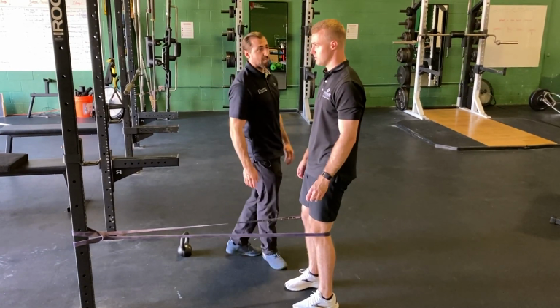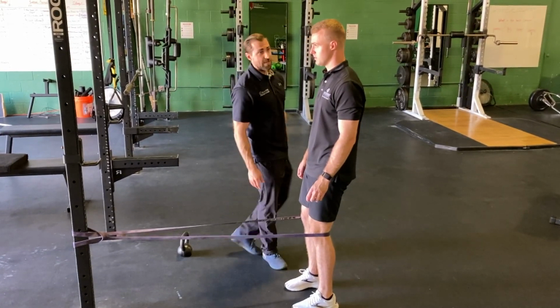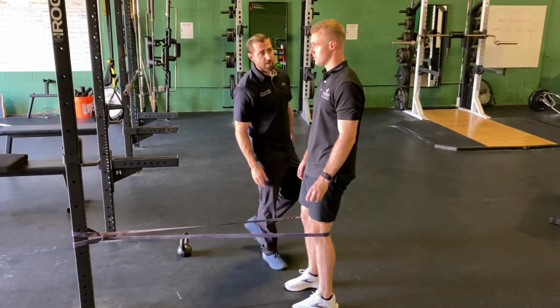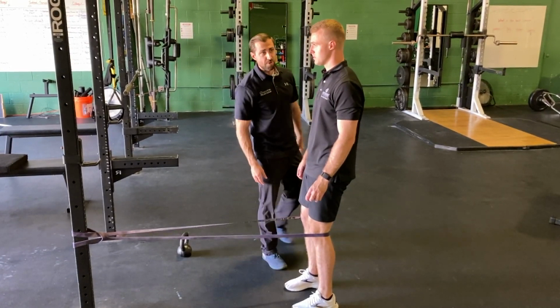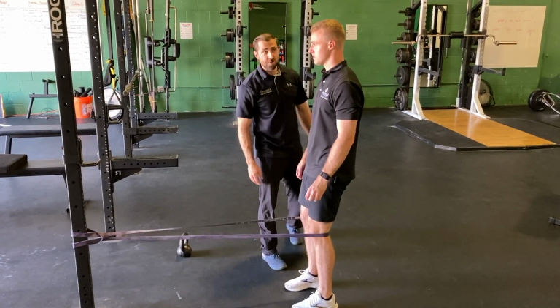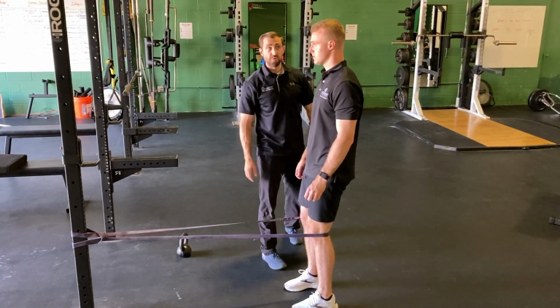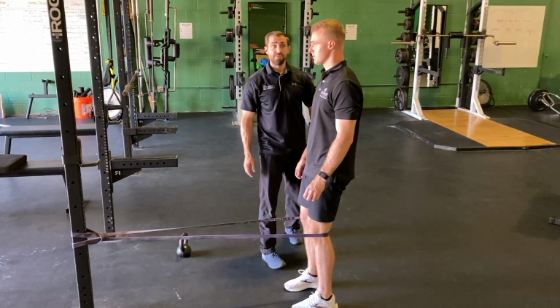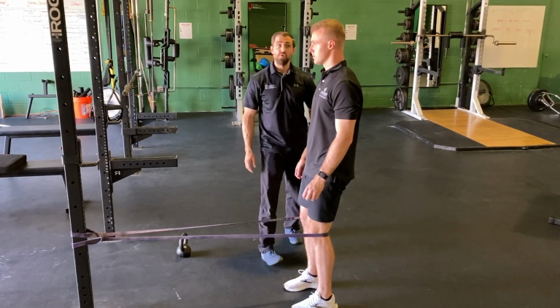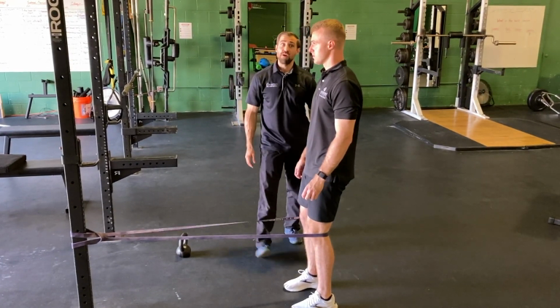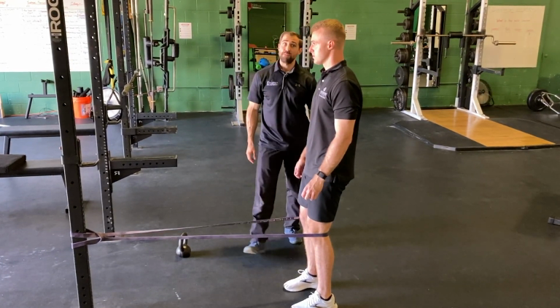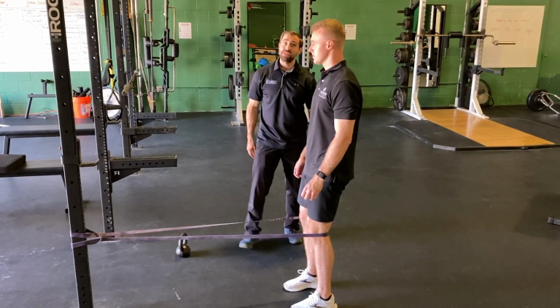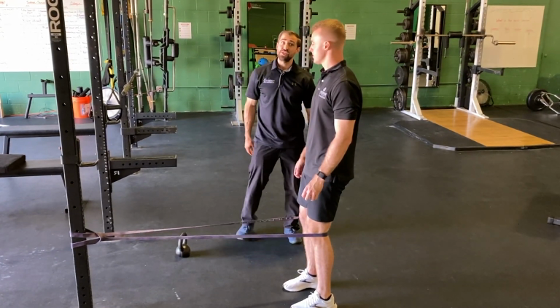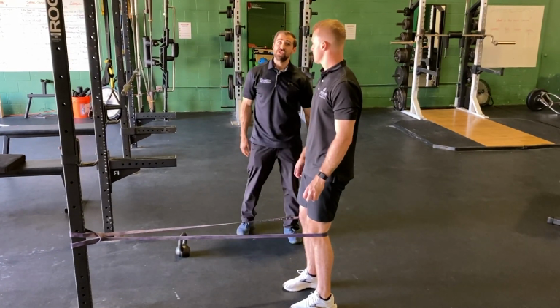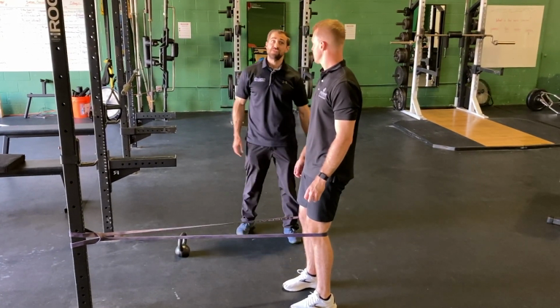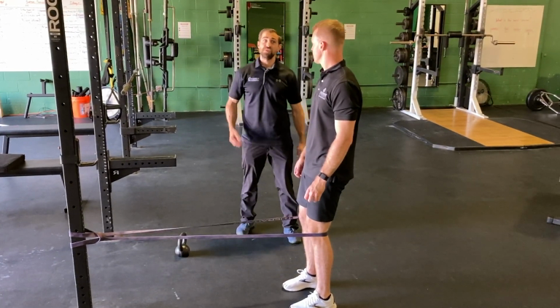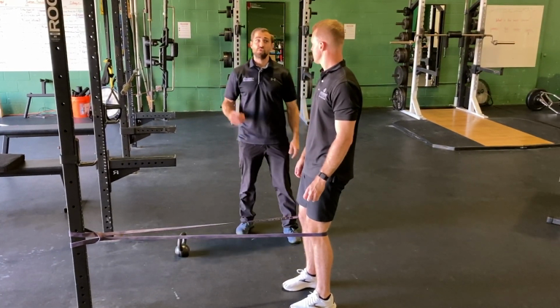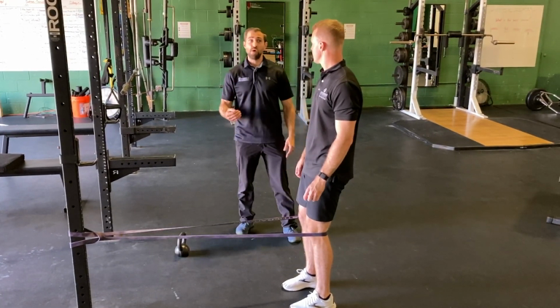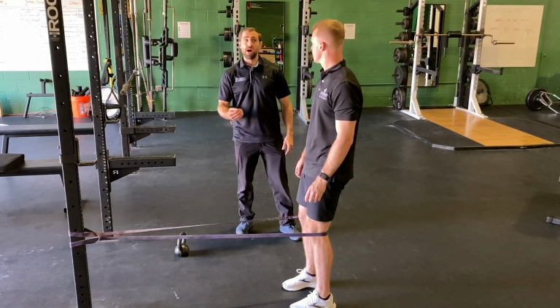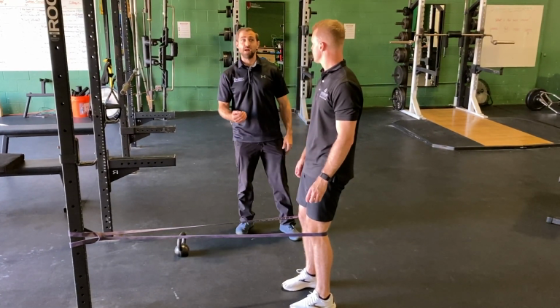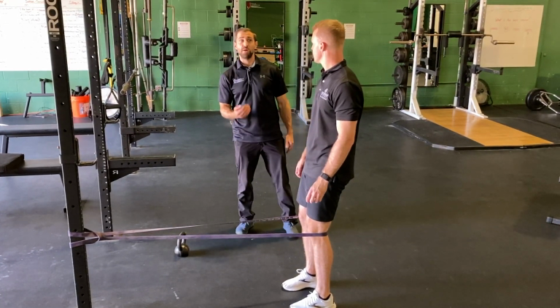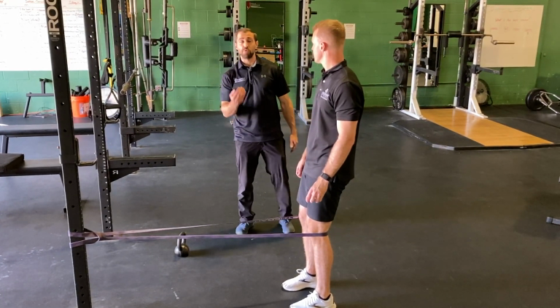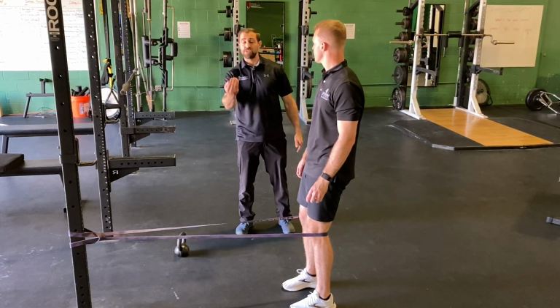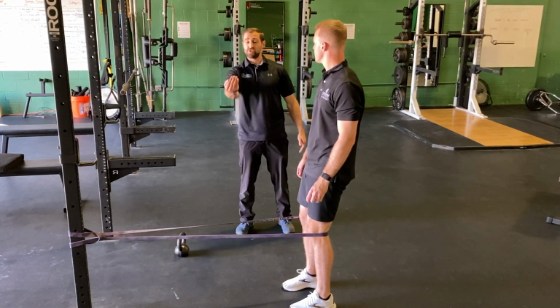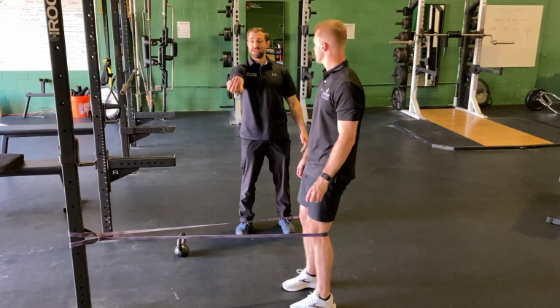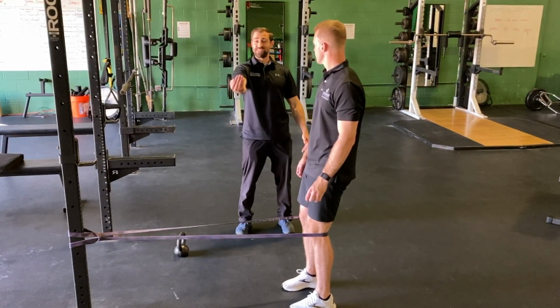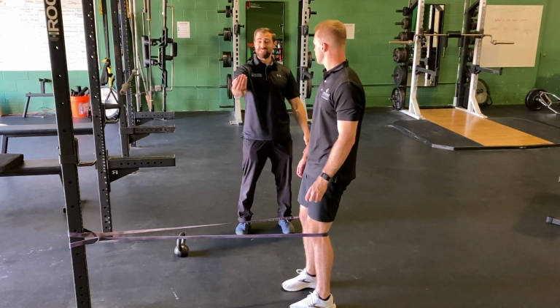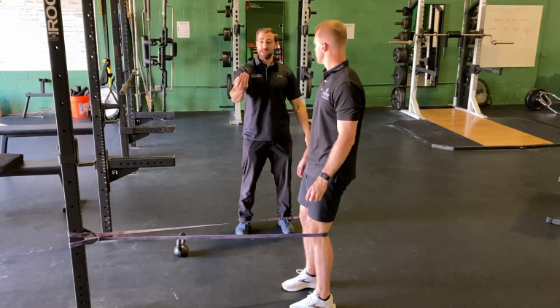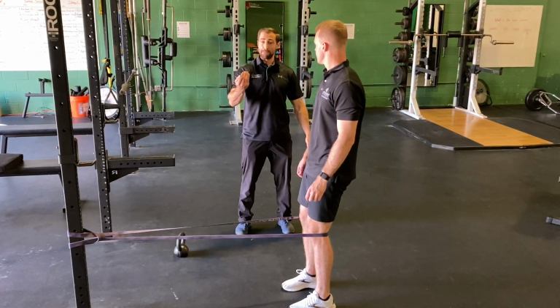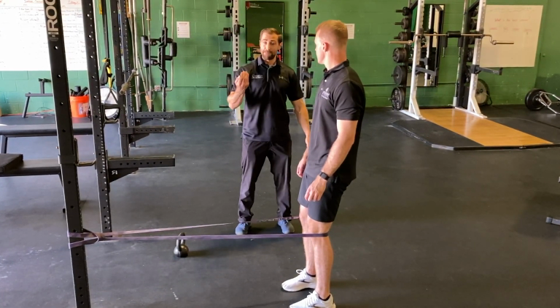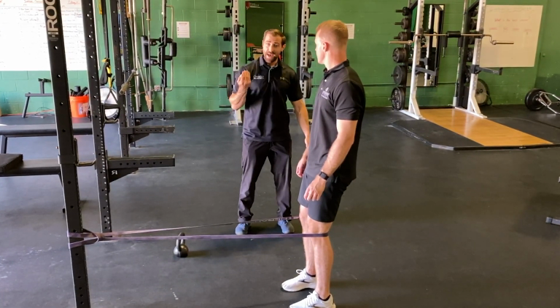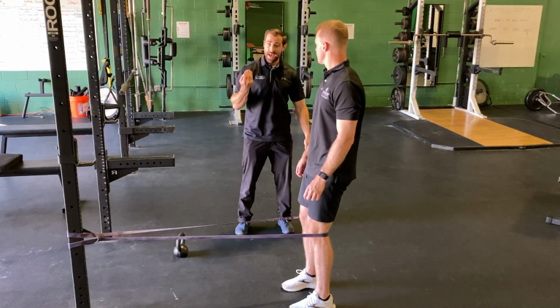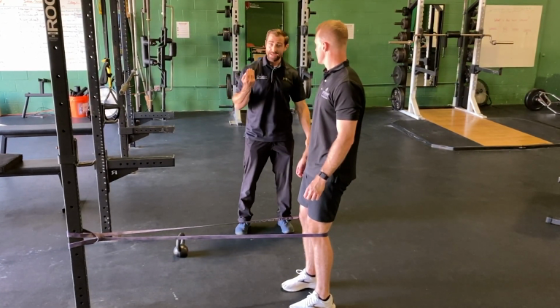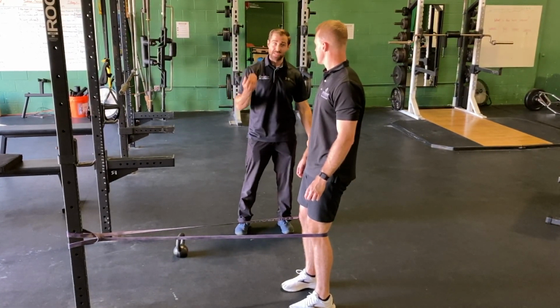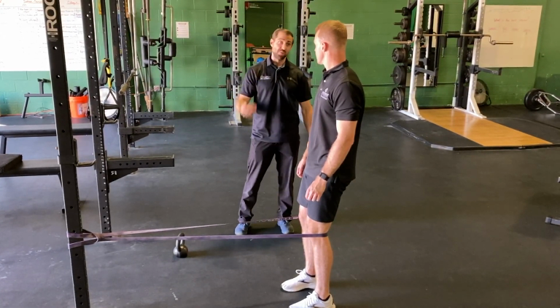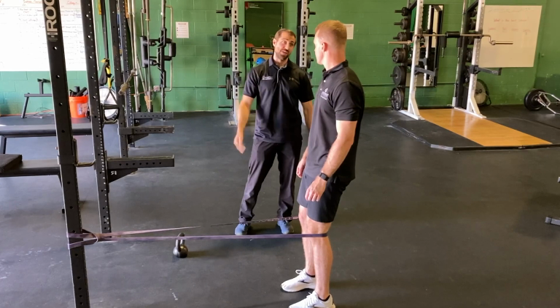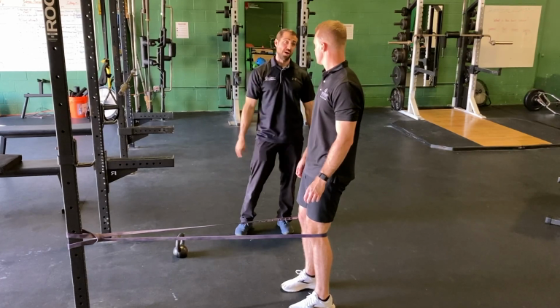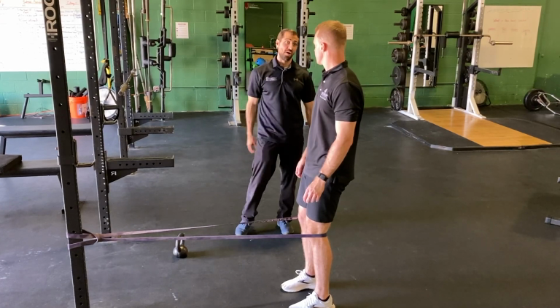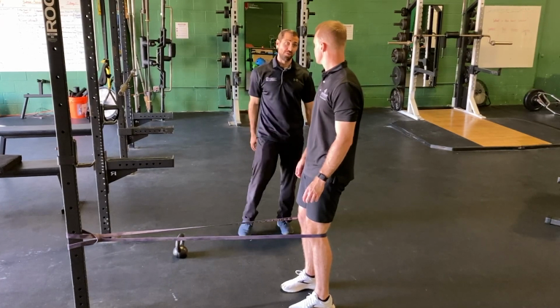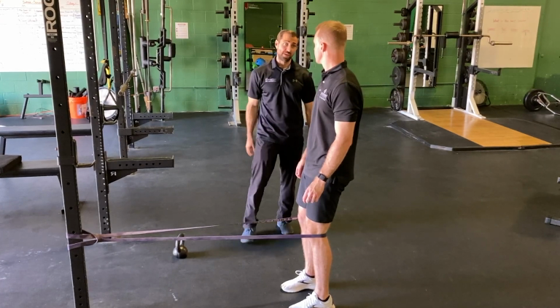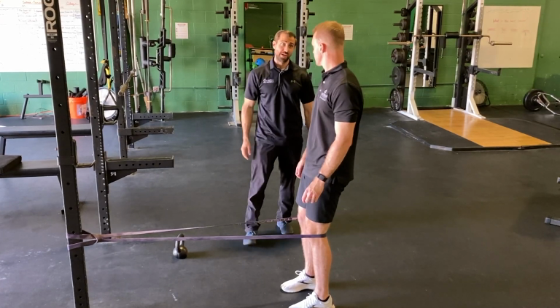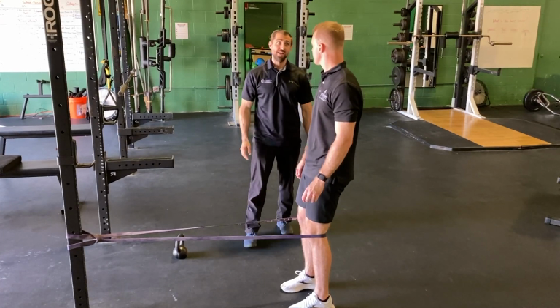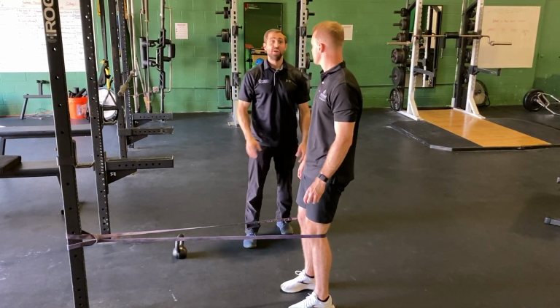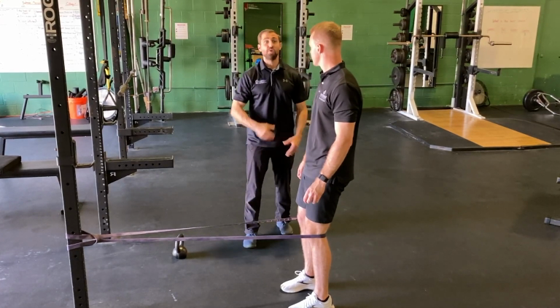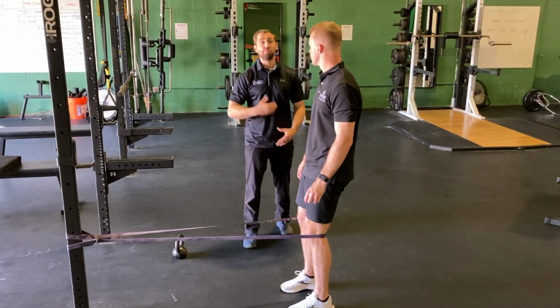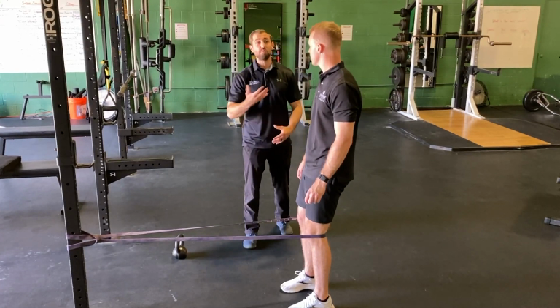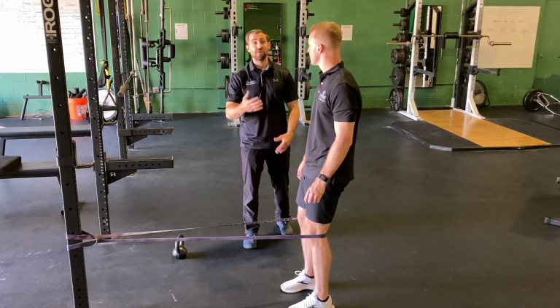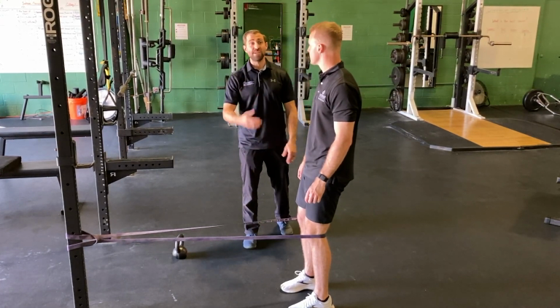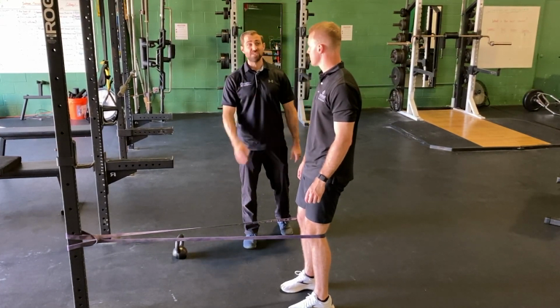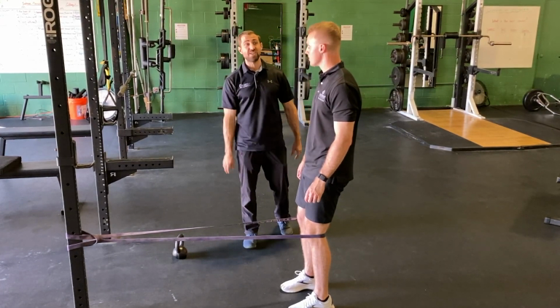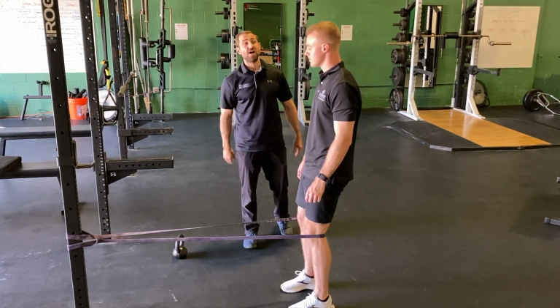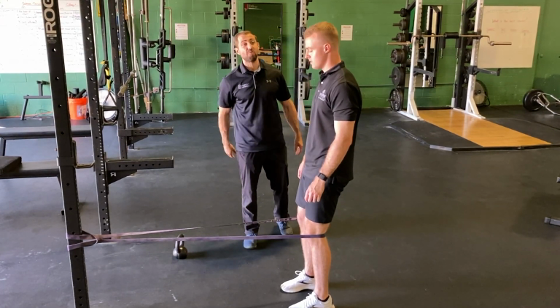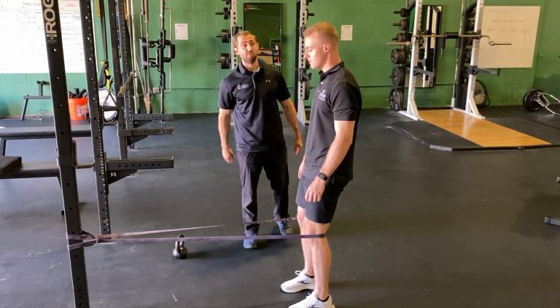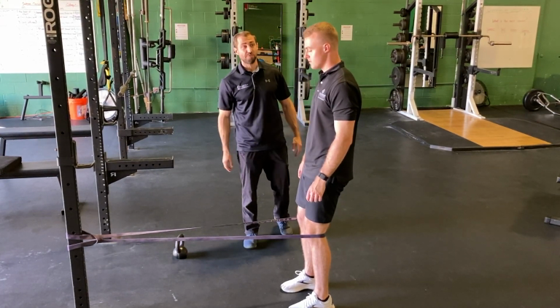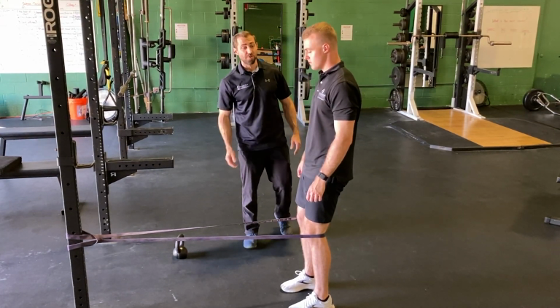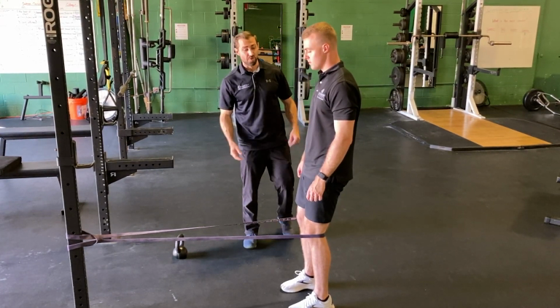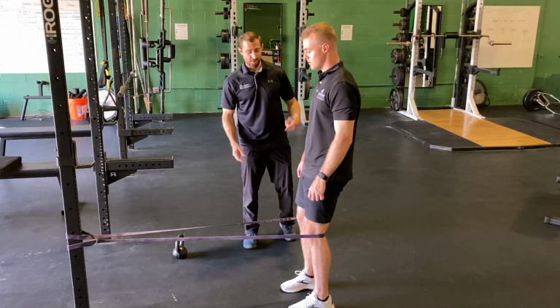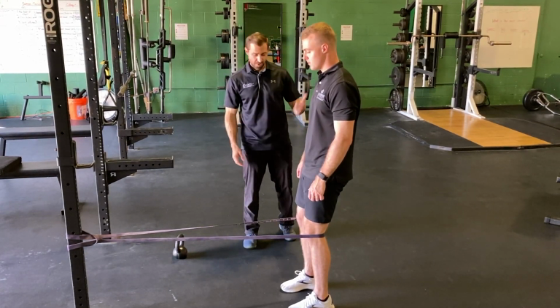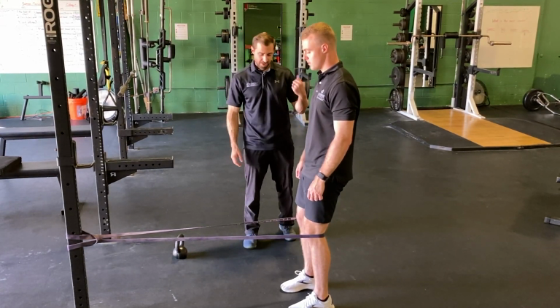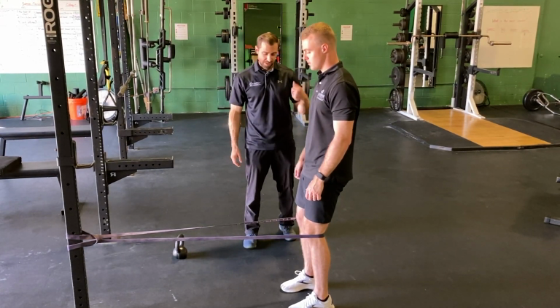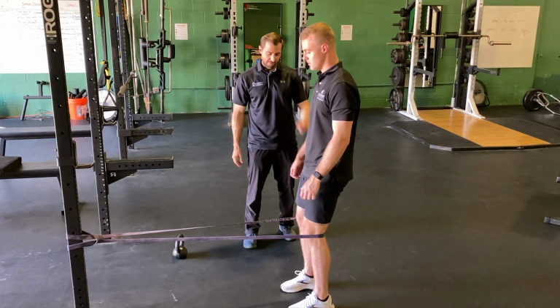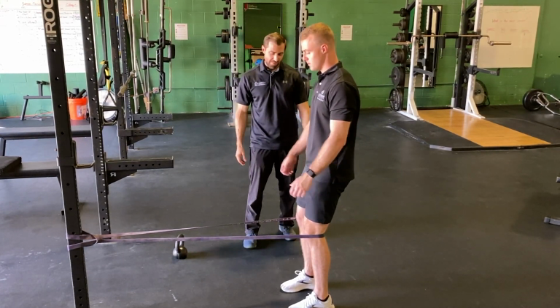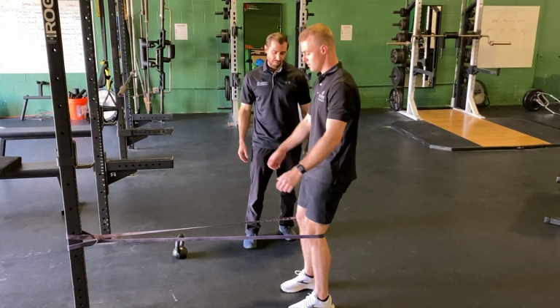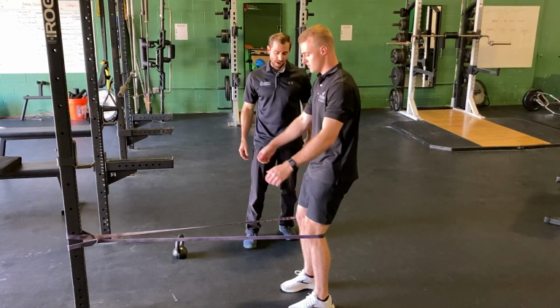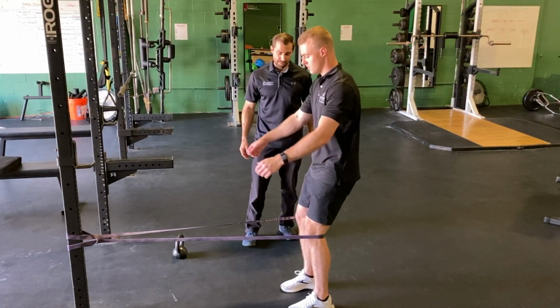From here we're going to do a few repetitions of the squat, and we're going to try to sit back as we go. Go through a range that's tolerable for you. Go ahead and give it a few reps.